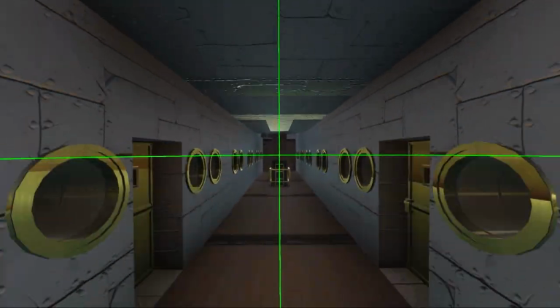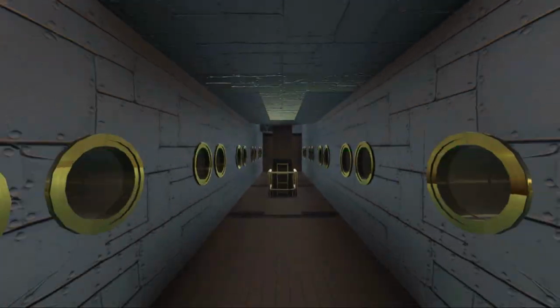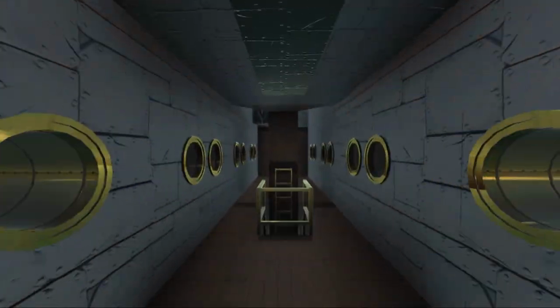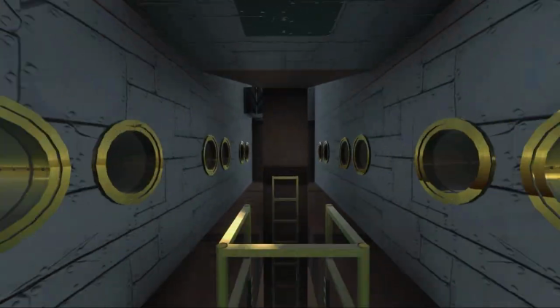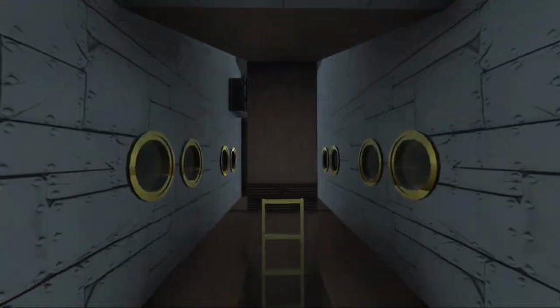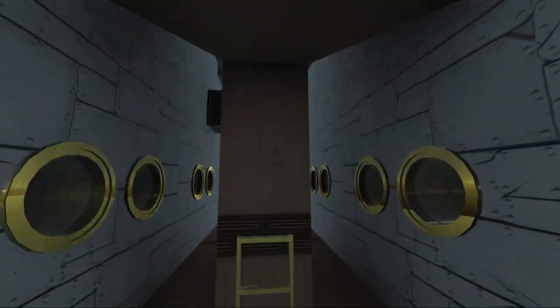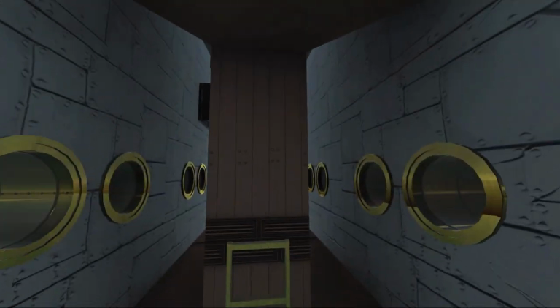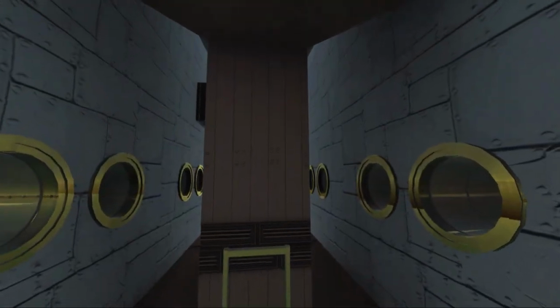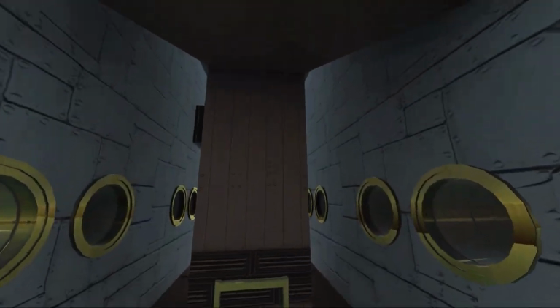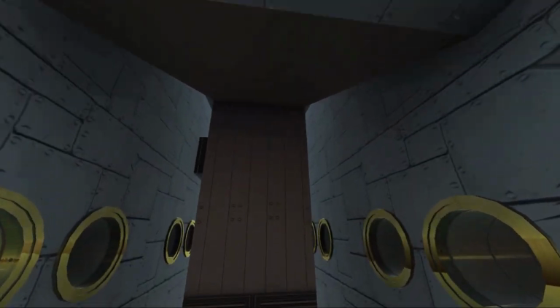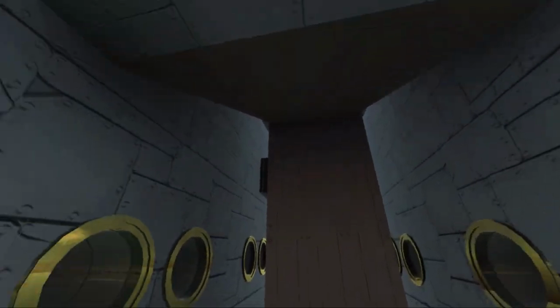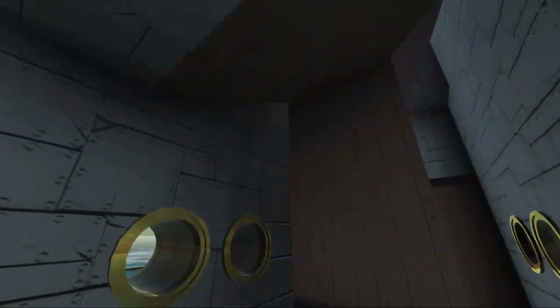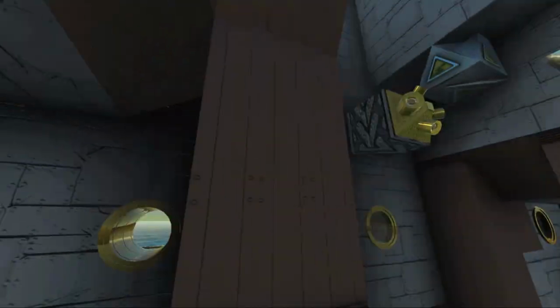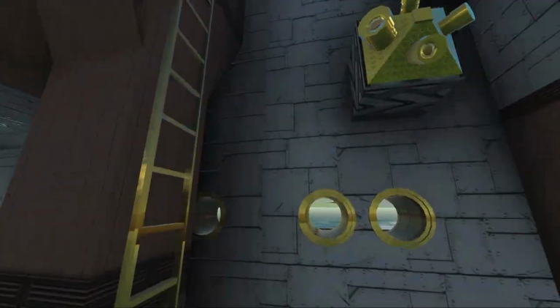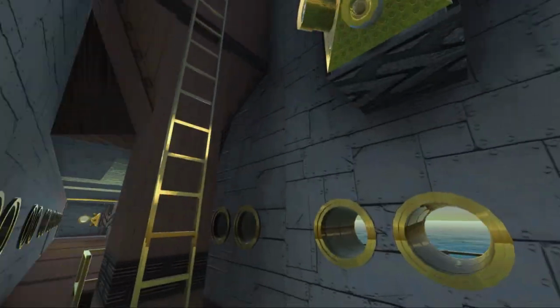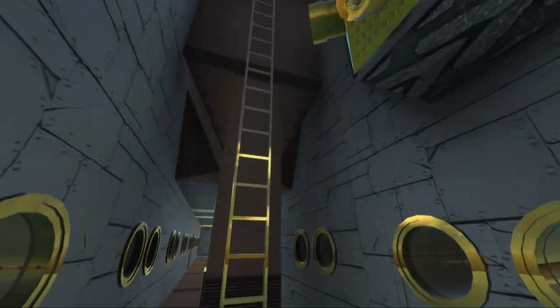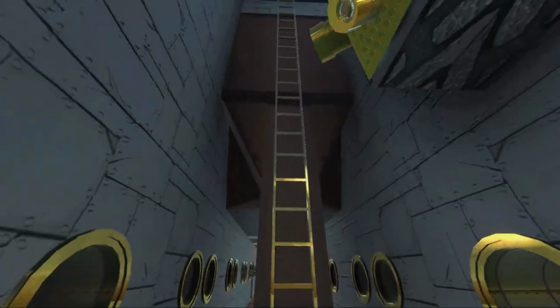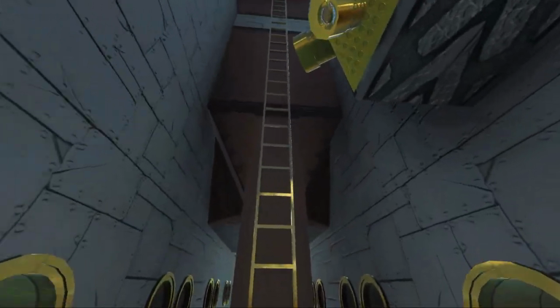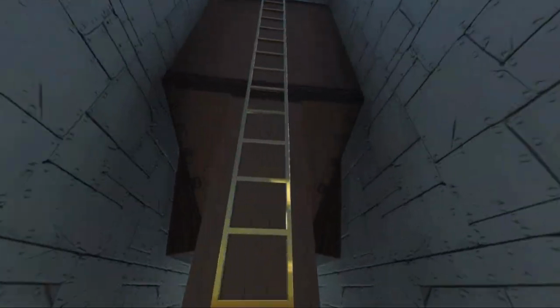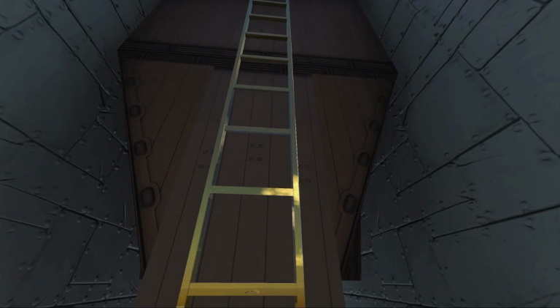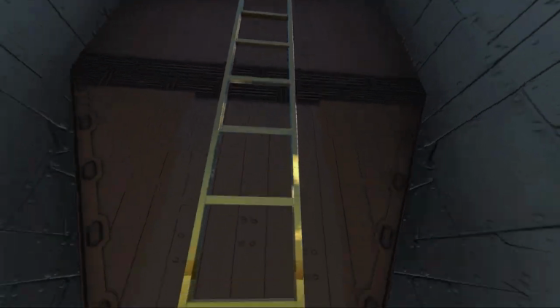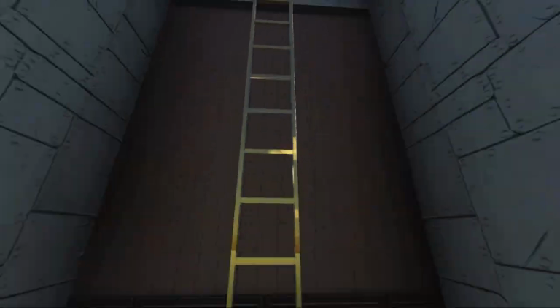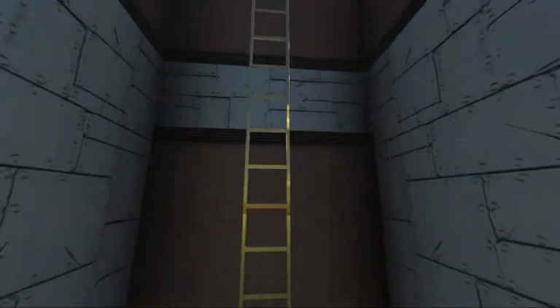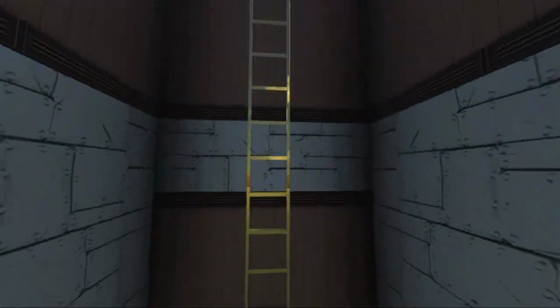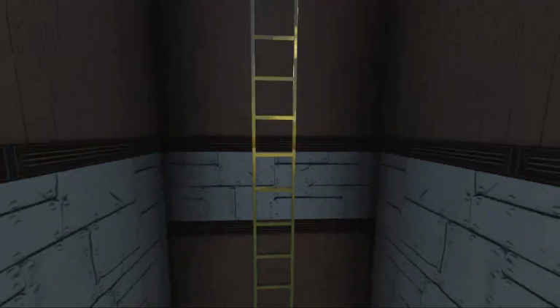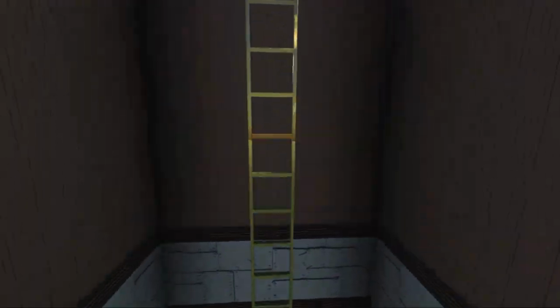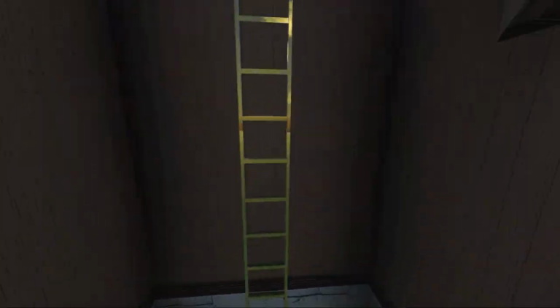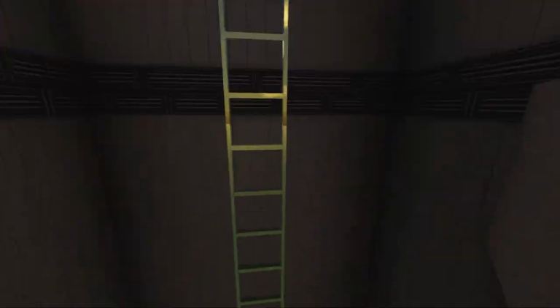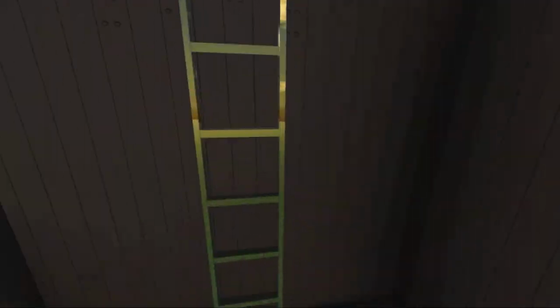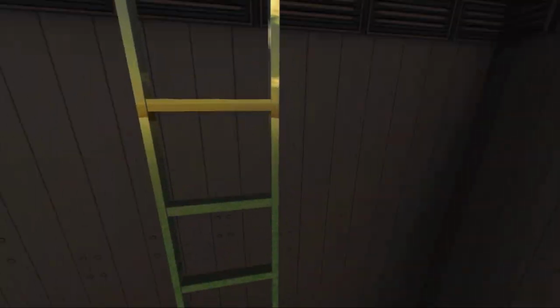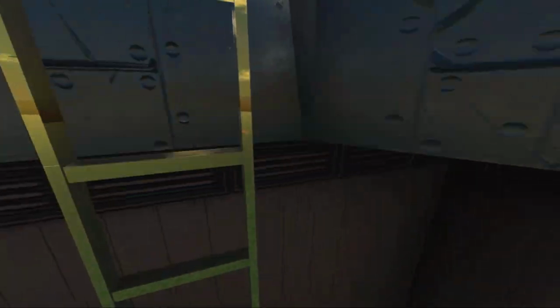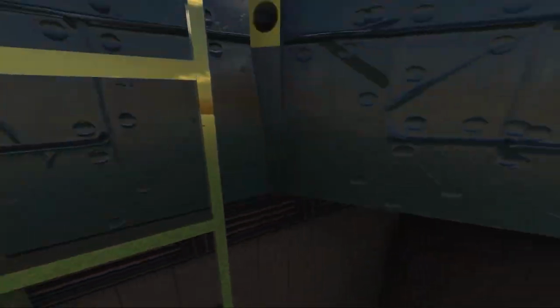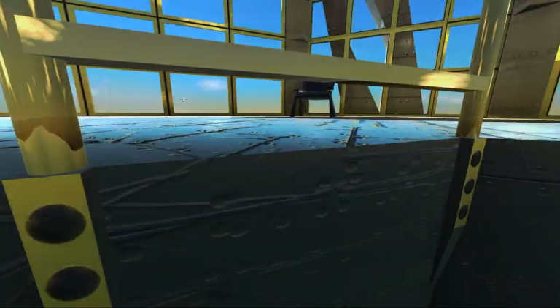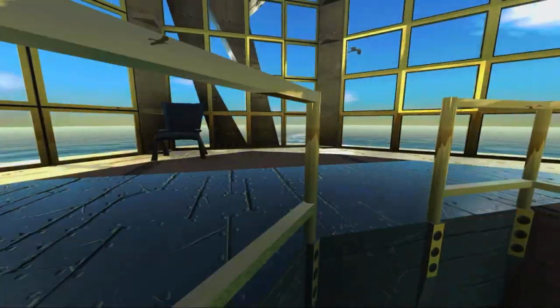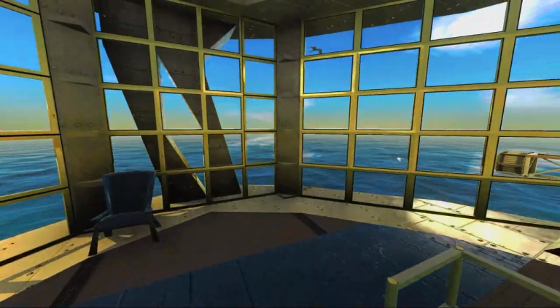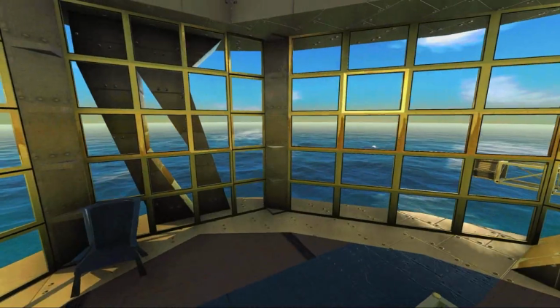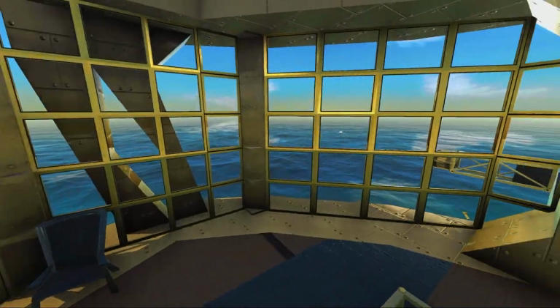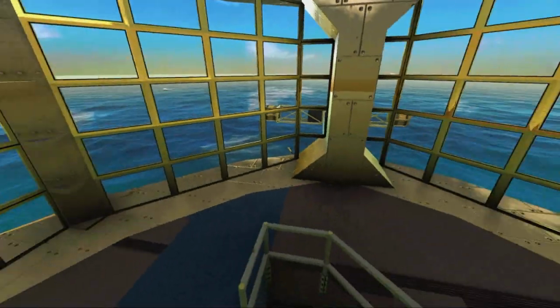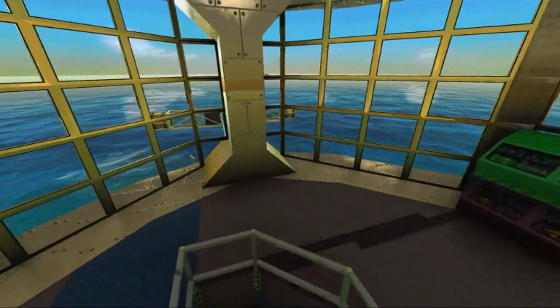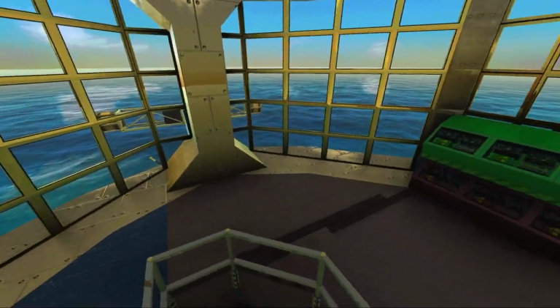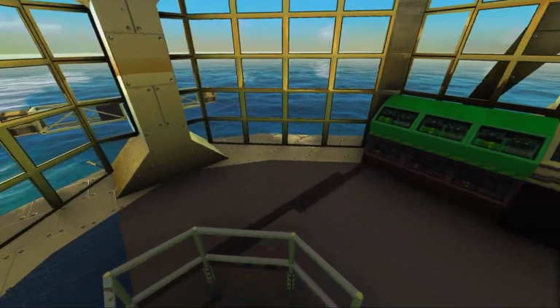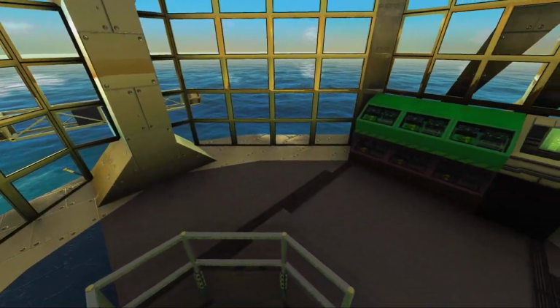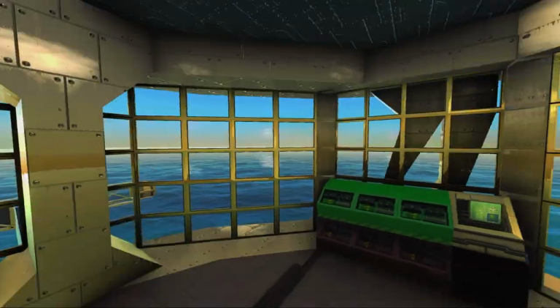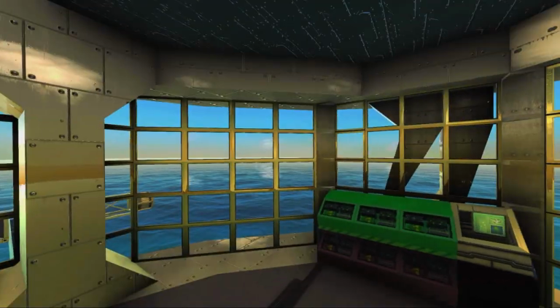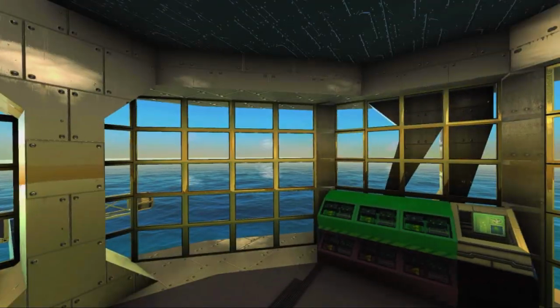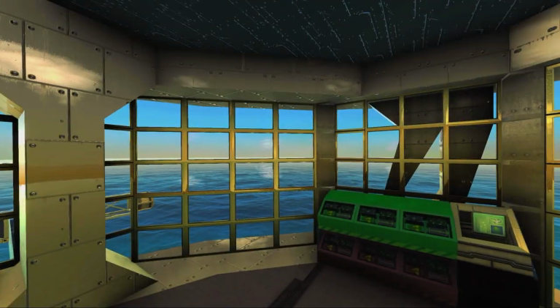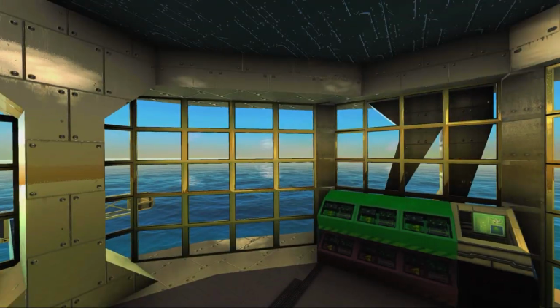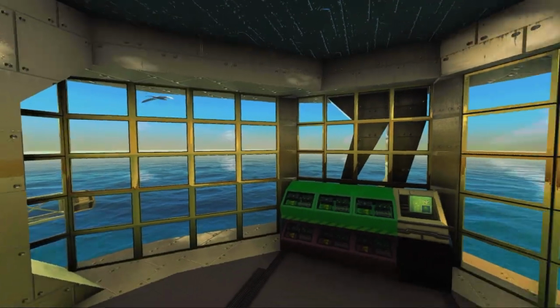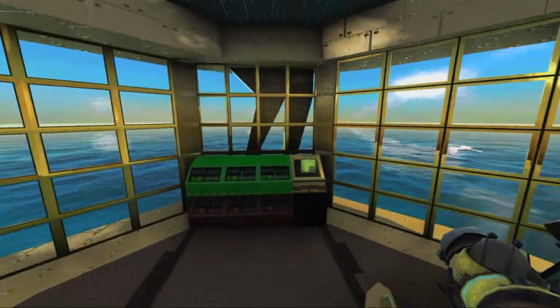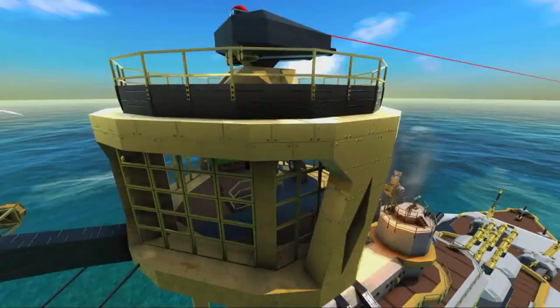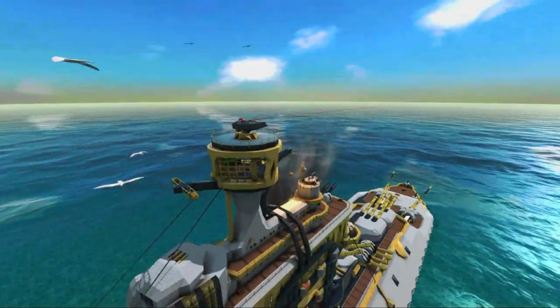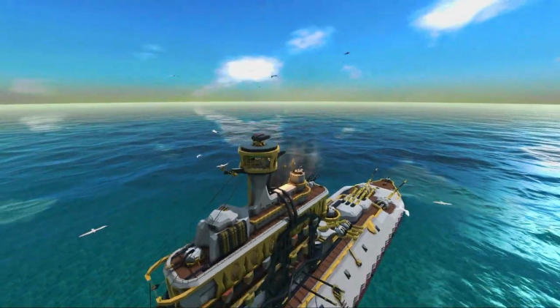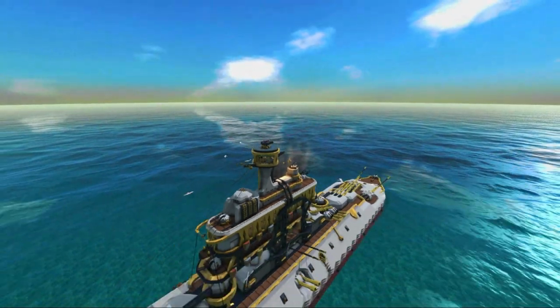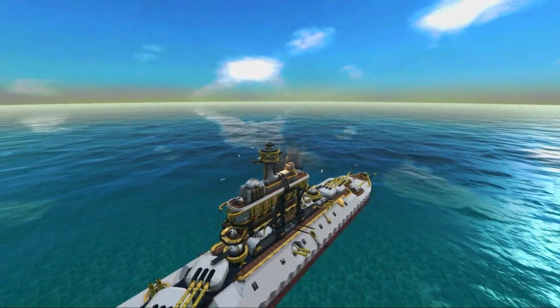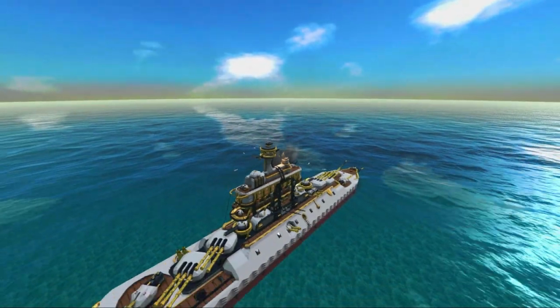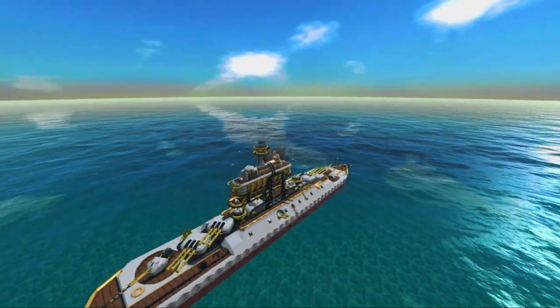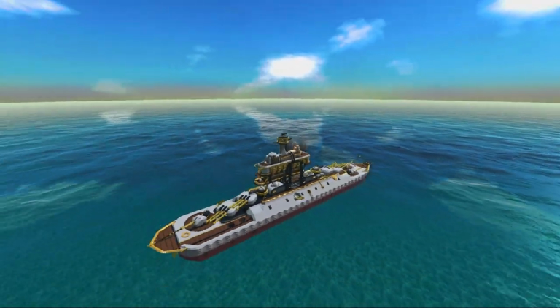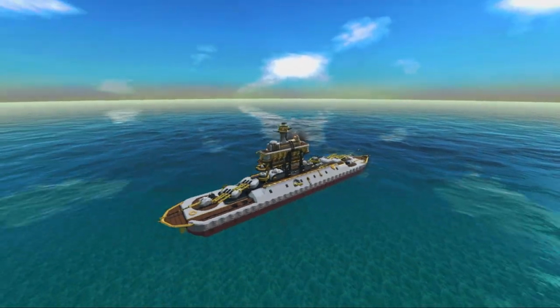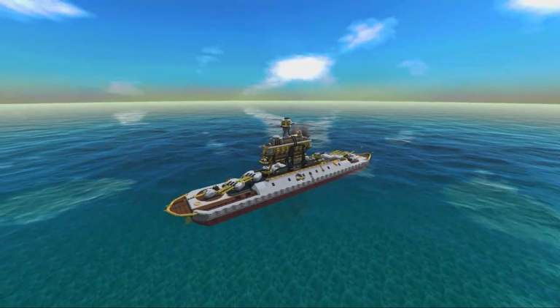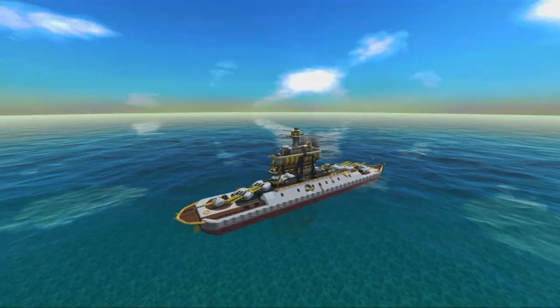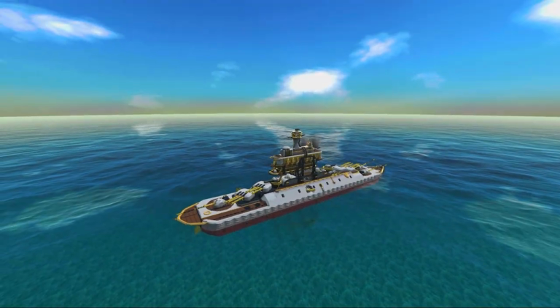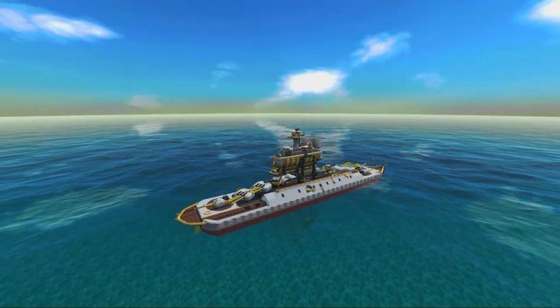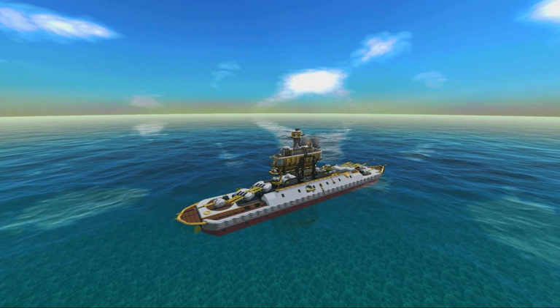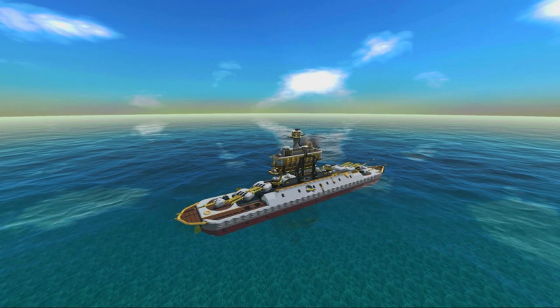Then we can climb up to this layer, where we have nothing useful except some smoke dispensers and a beautiful little room. Isn't this so cozy? I think this room is pretty cozy. And then we can climb up to the bridge, of course. Very nice.